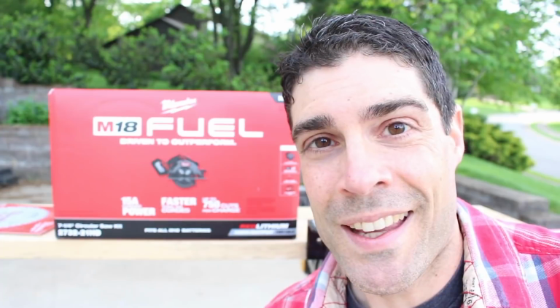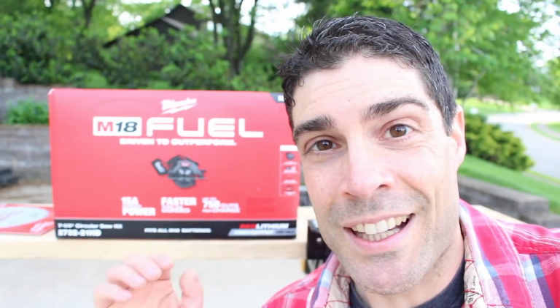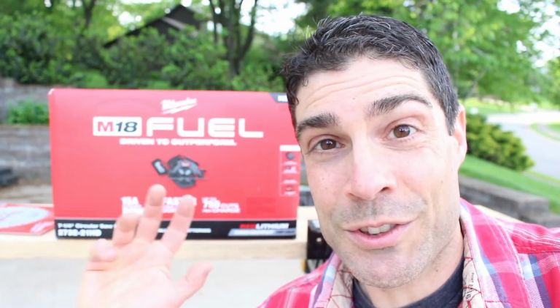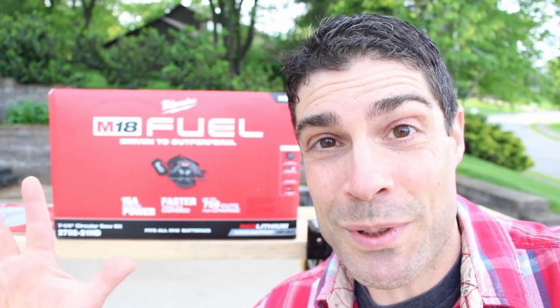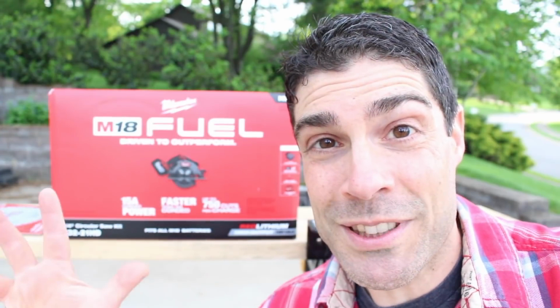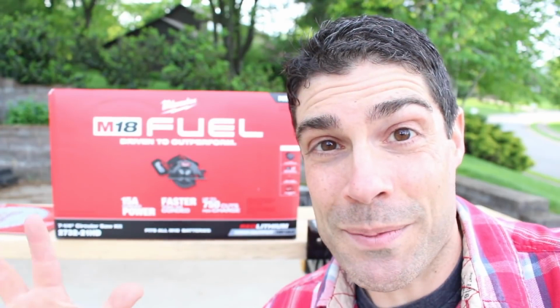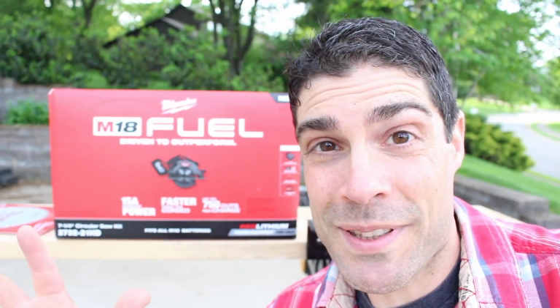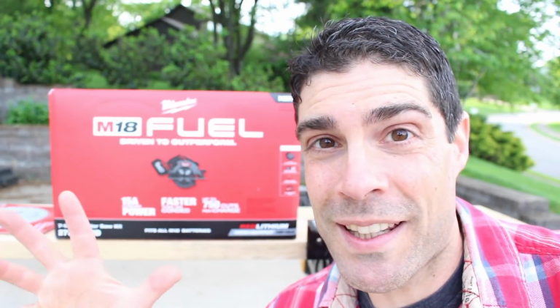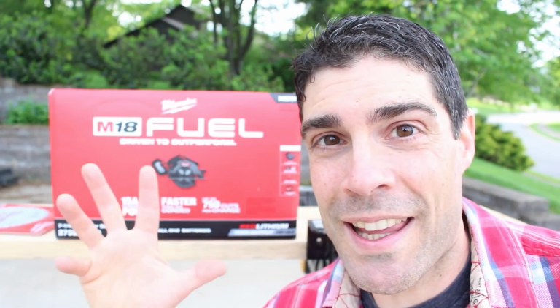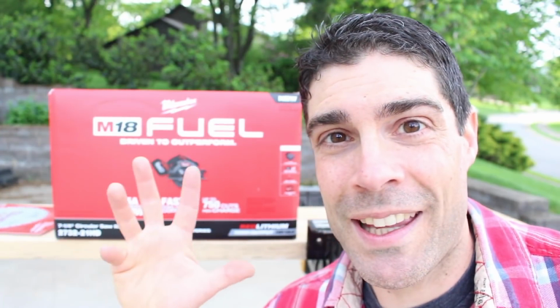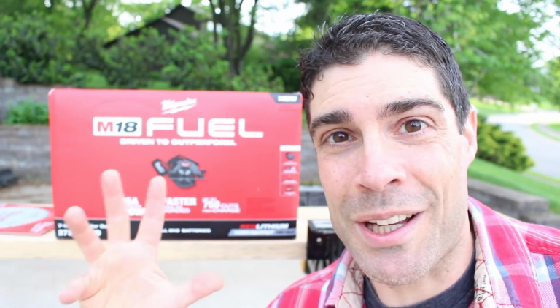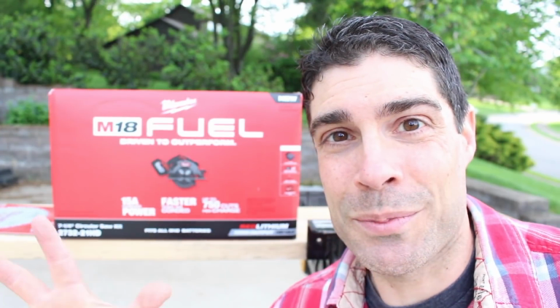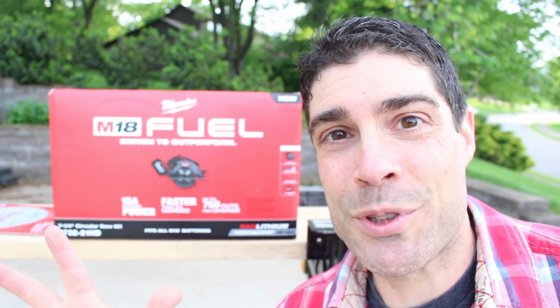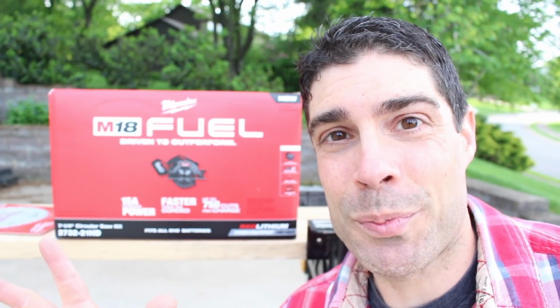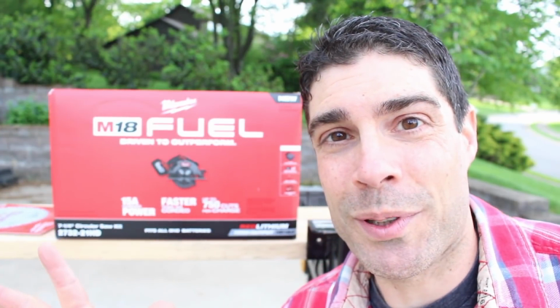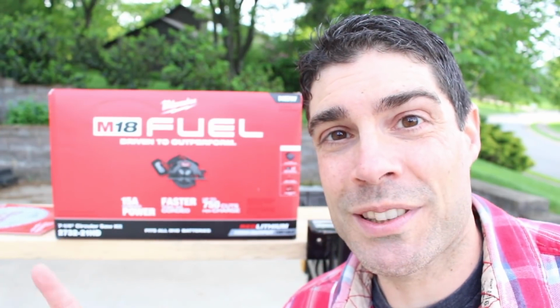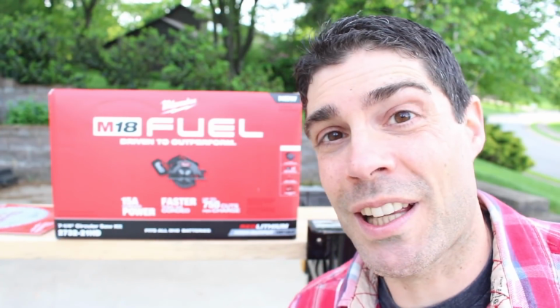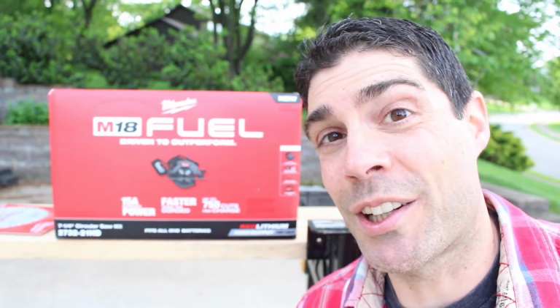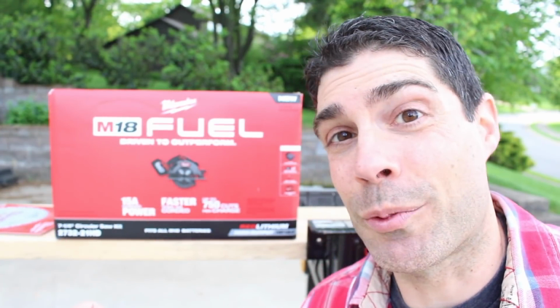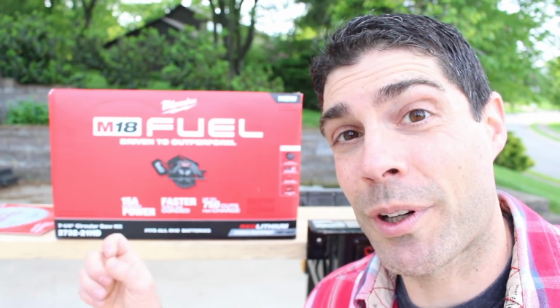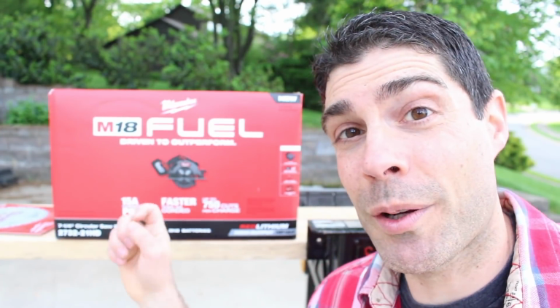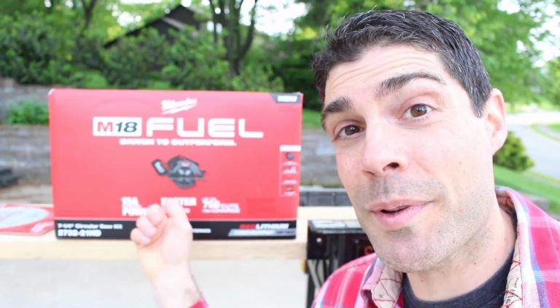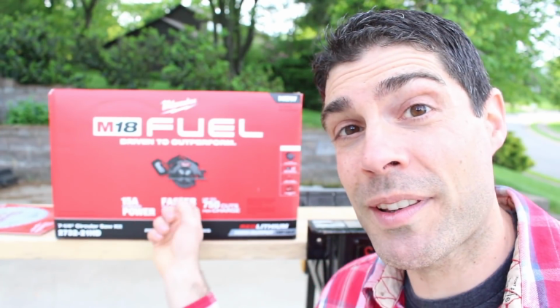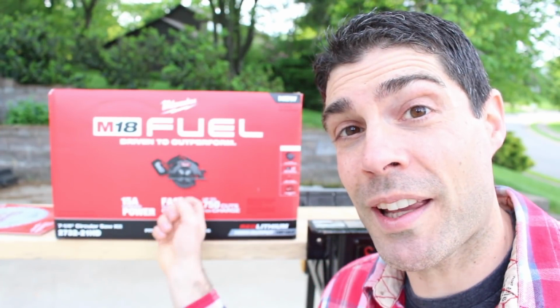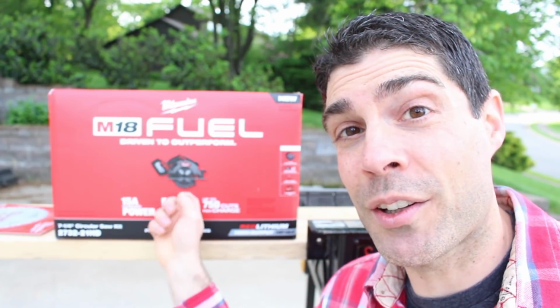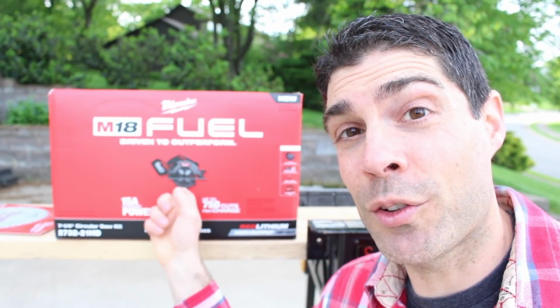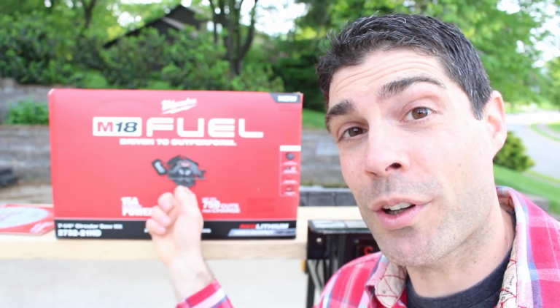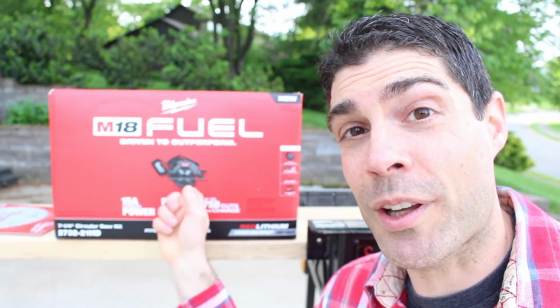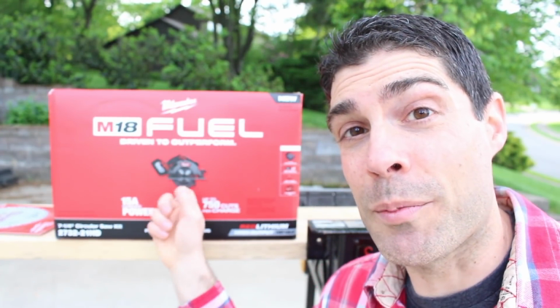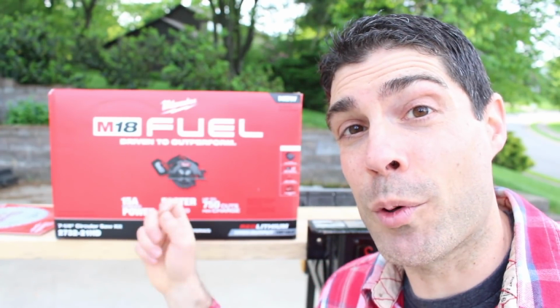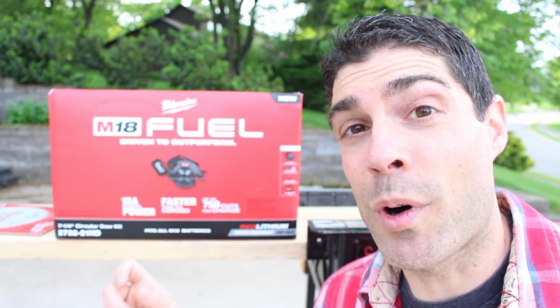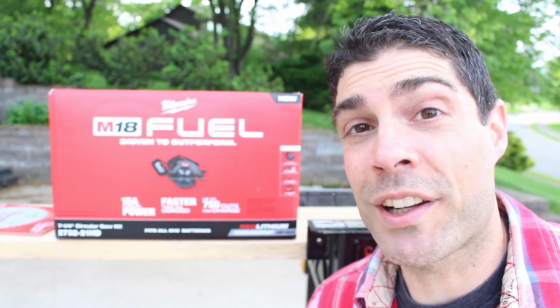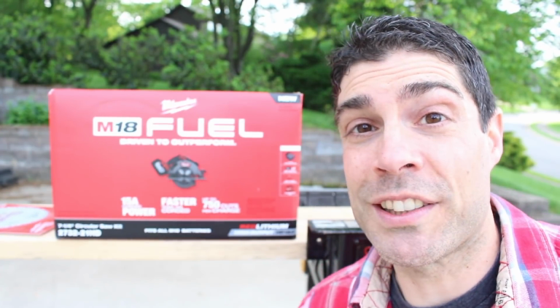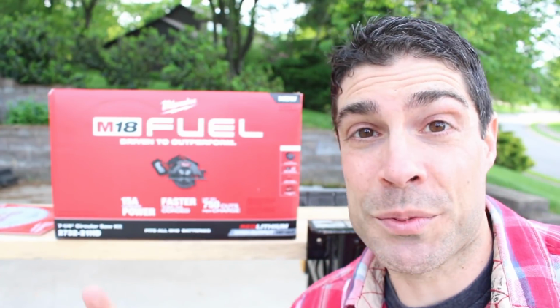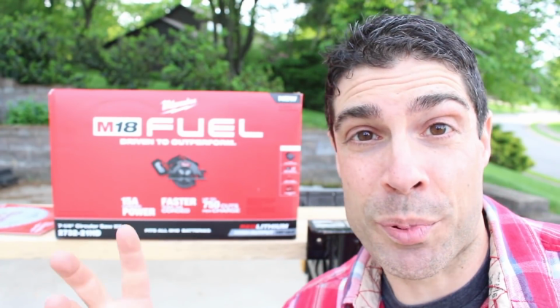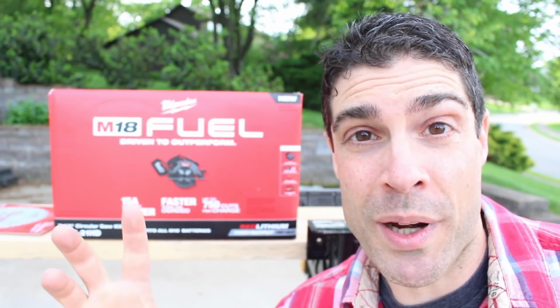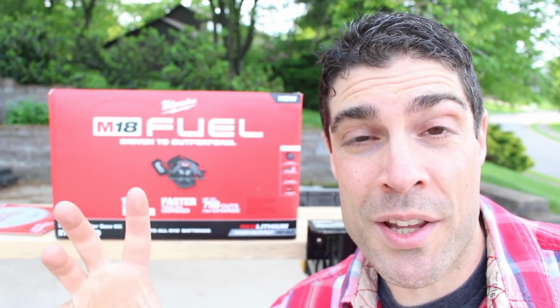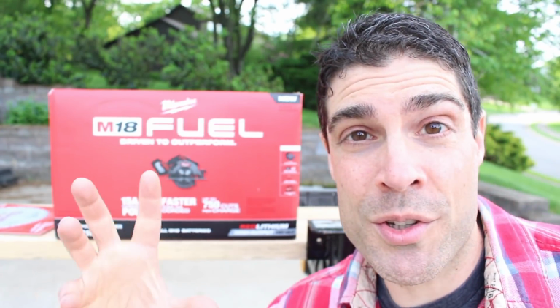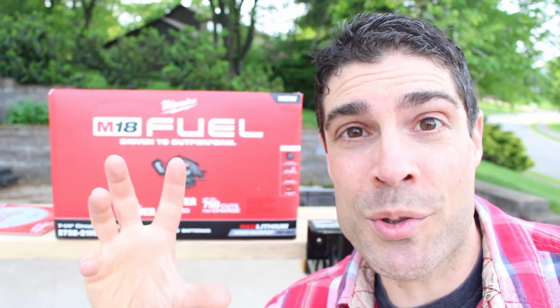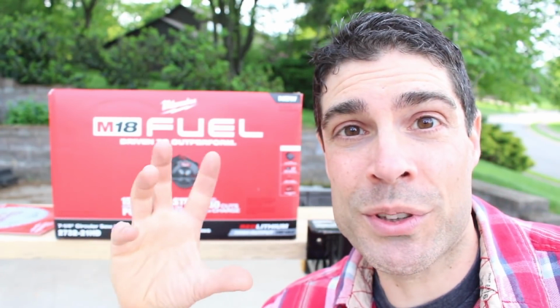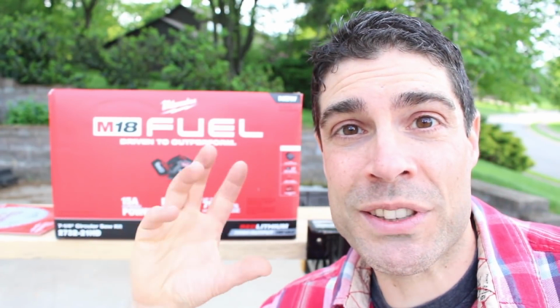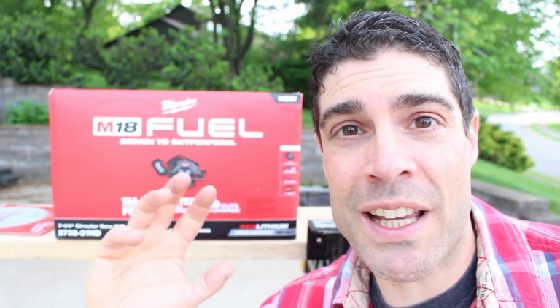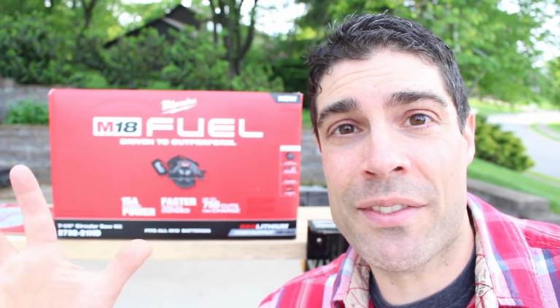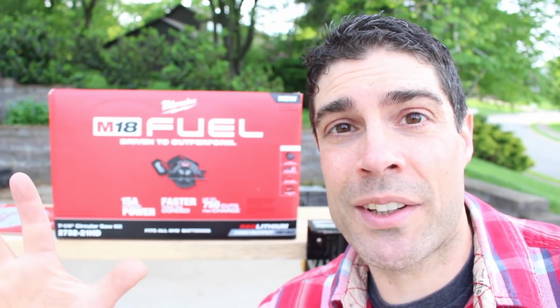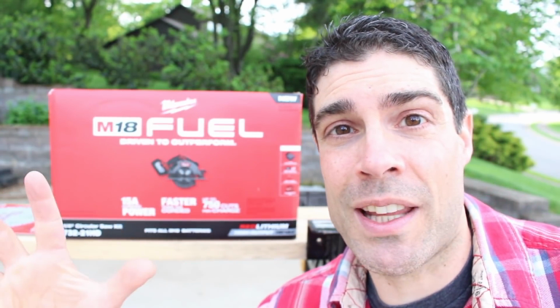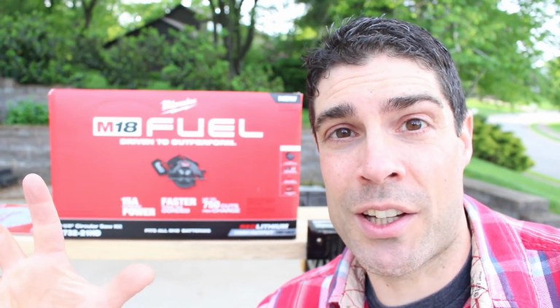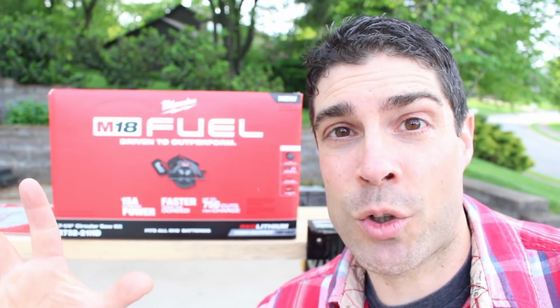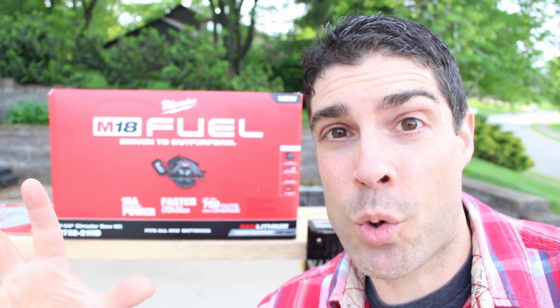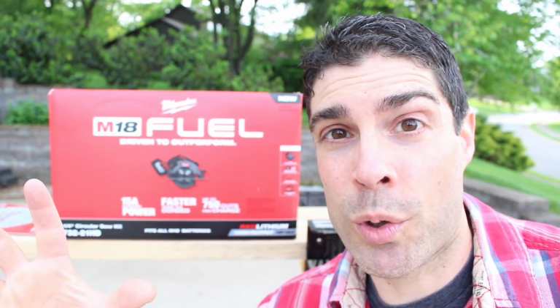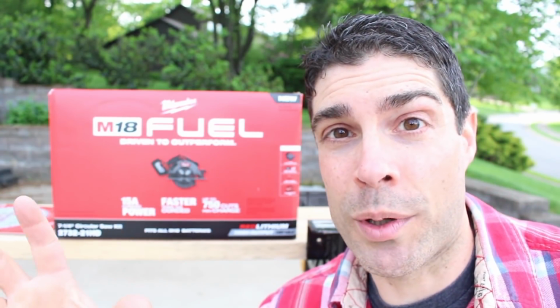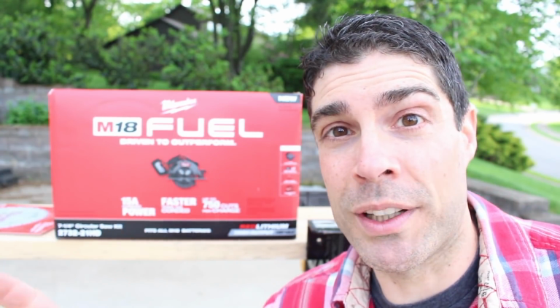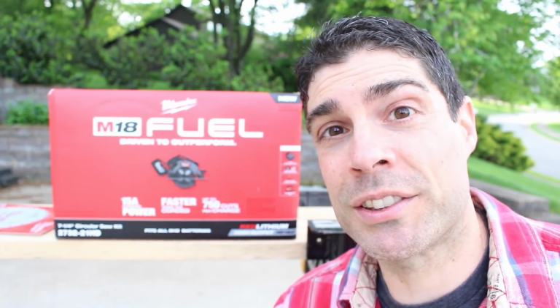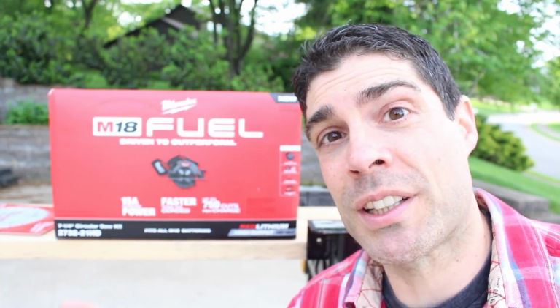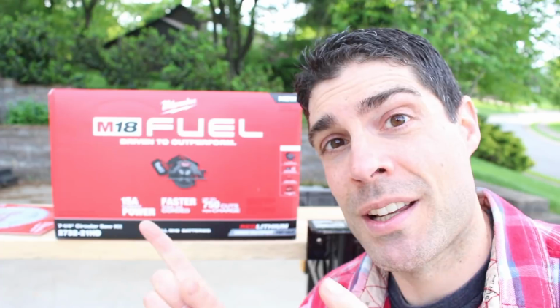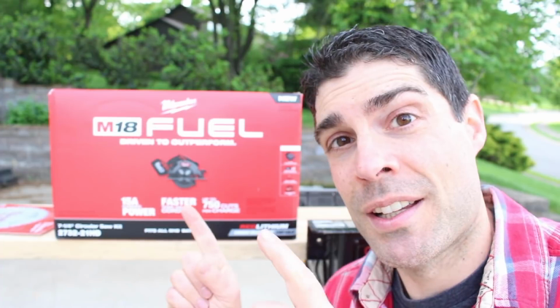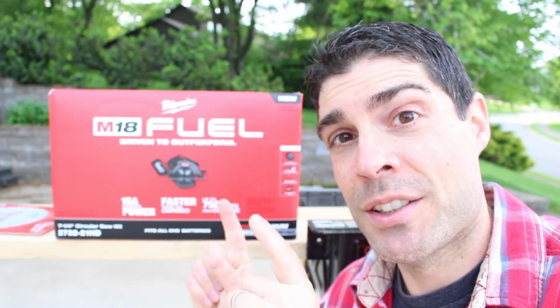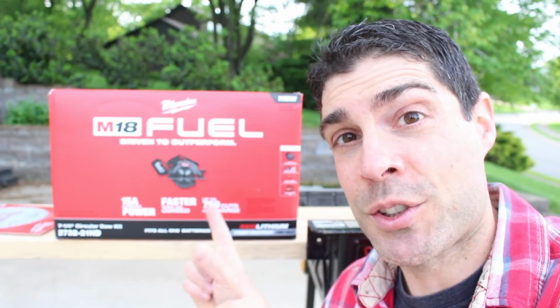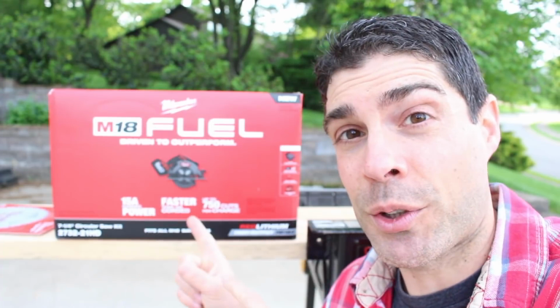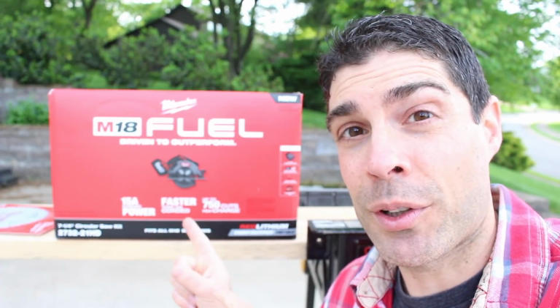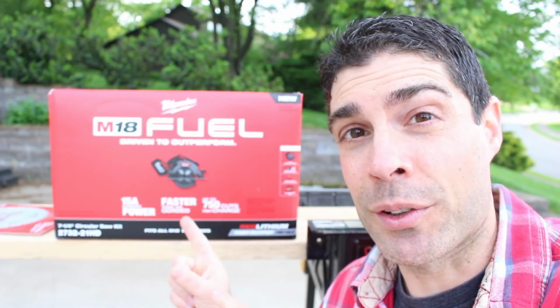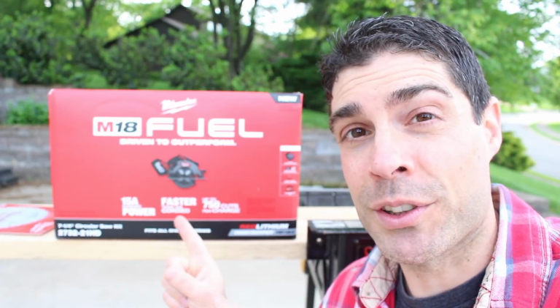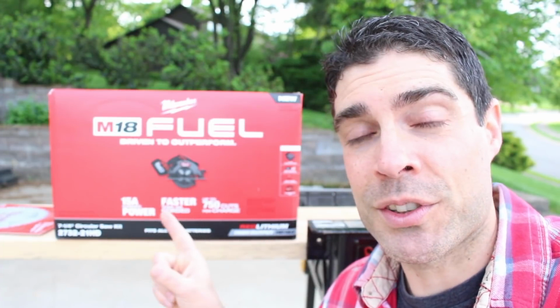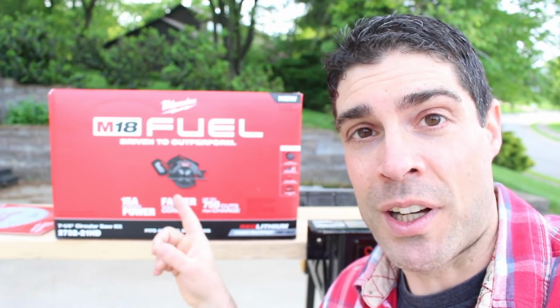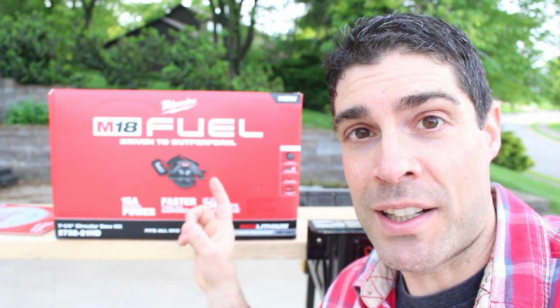Hey guys, what's up? Today I'm super excited. We're going to be taking a look at Milwaukee's brand new 7¼-inch circular saw.